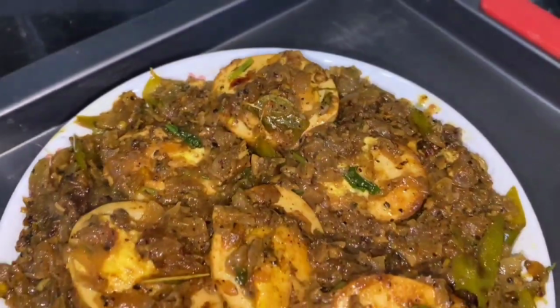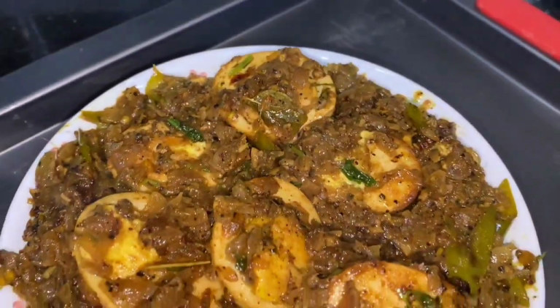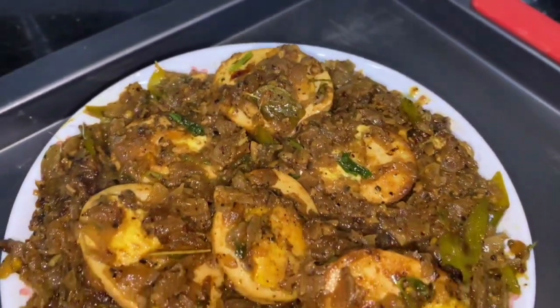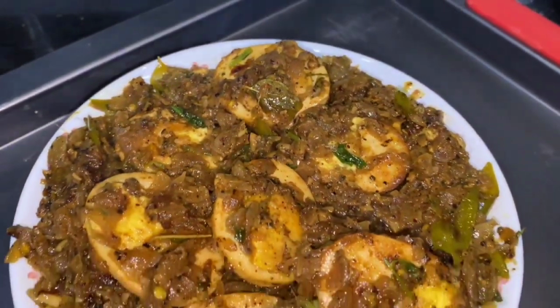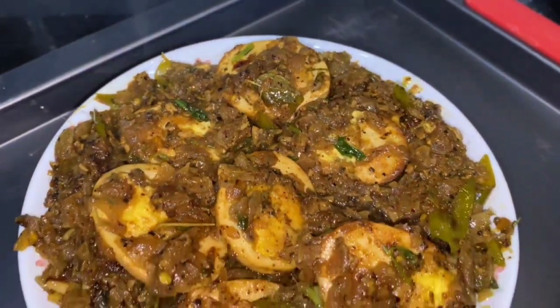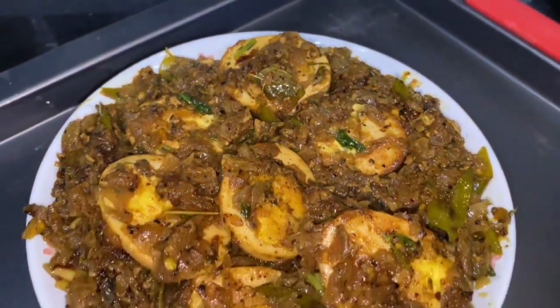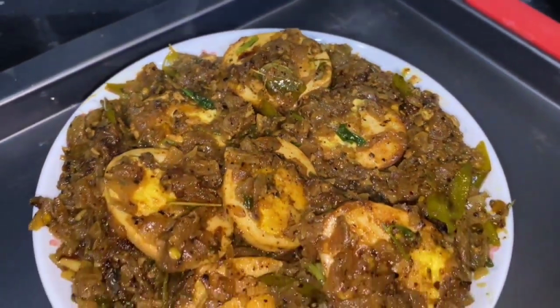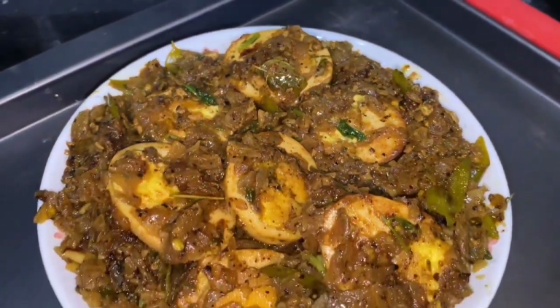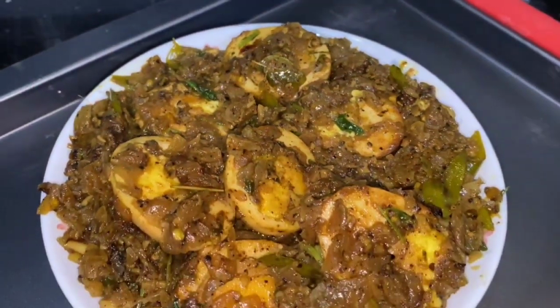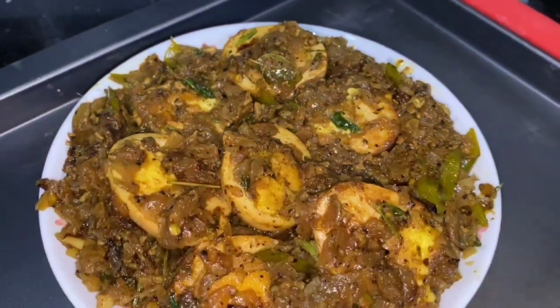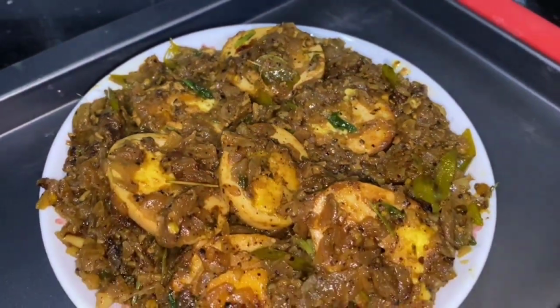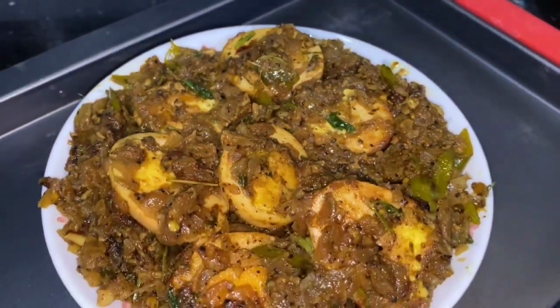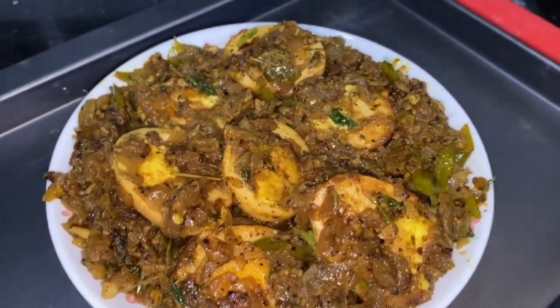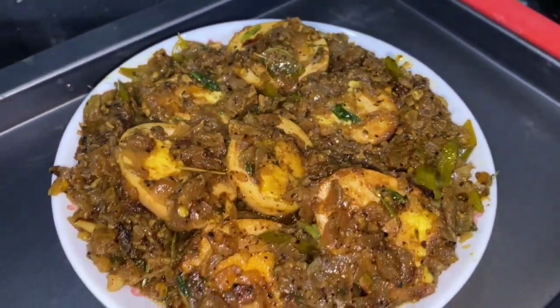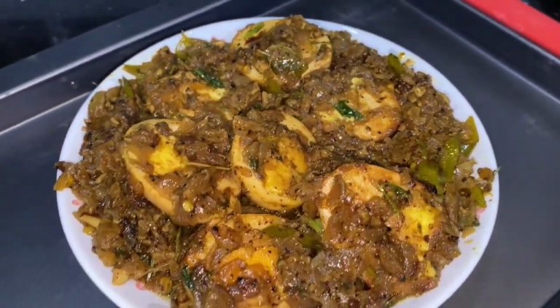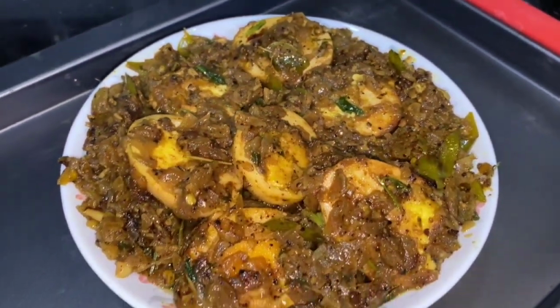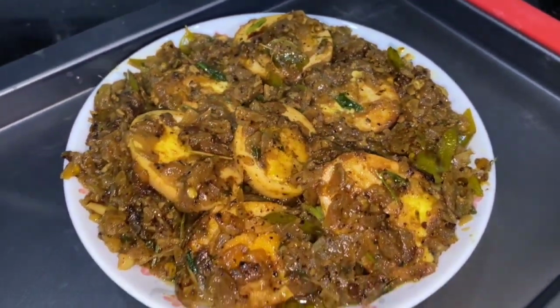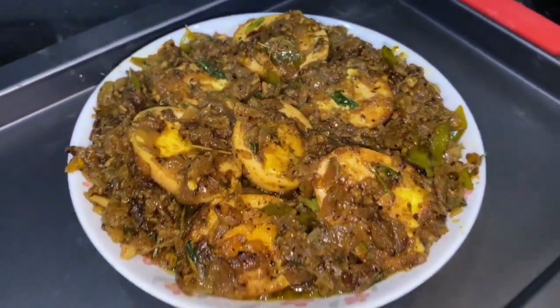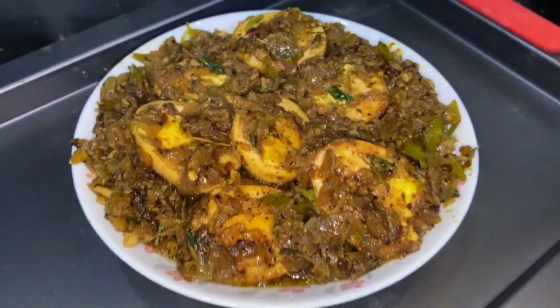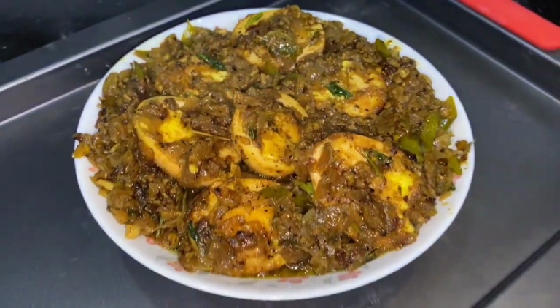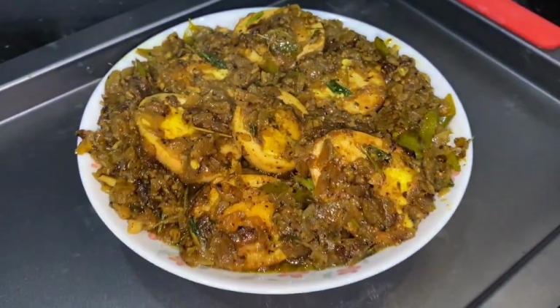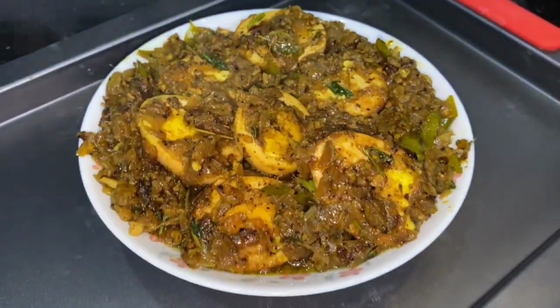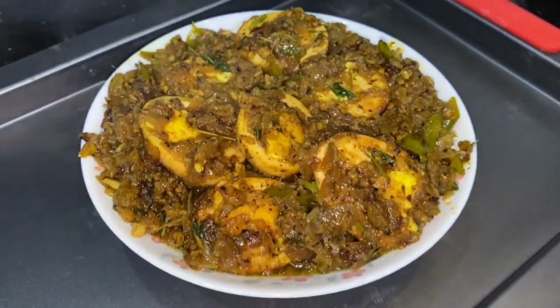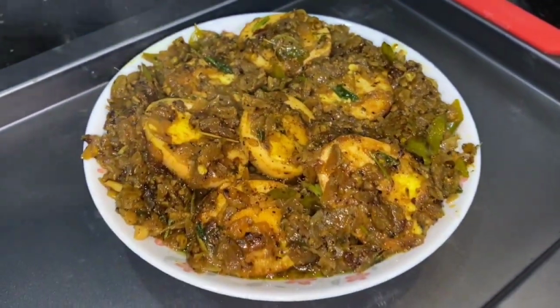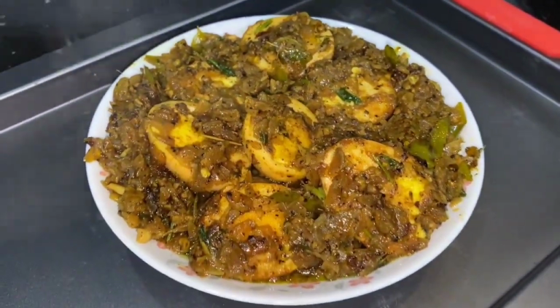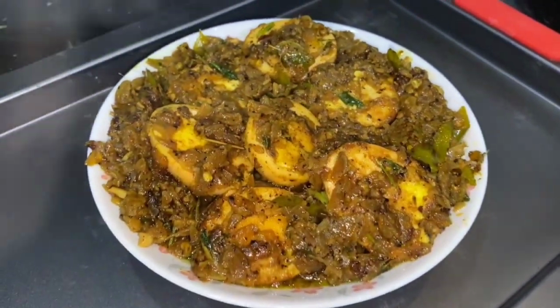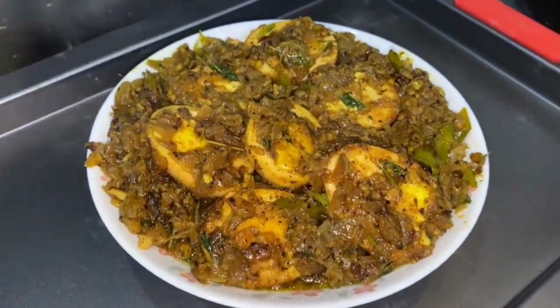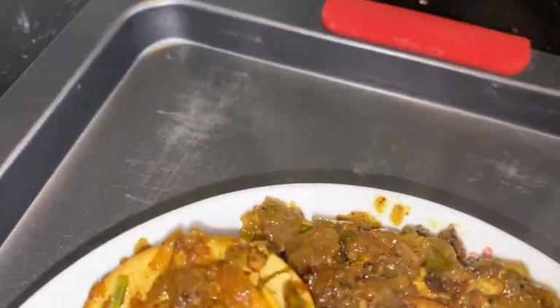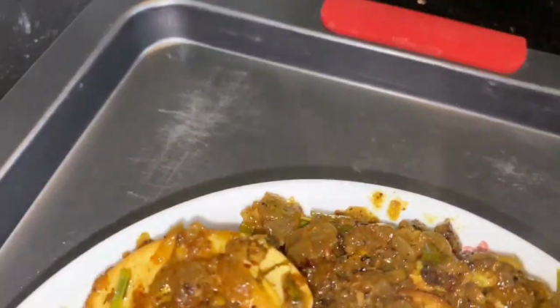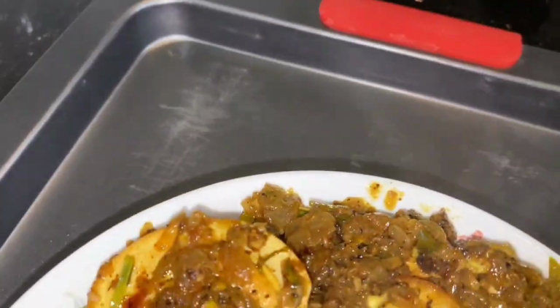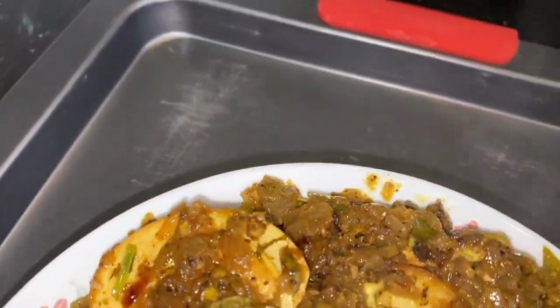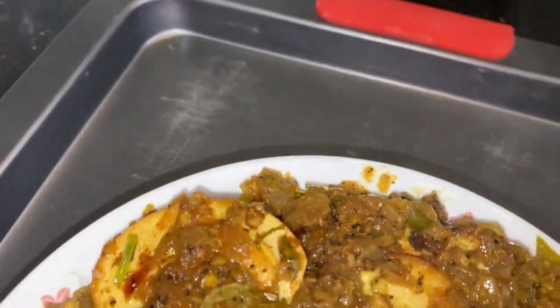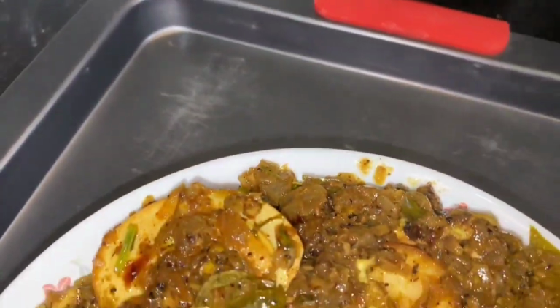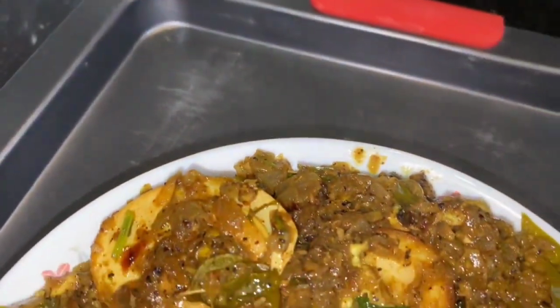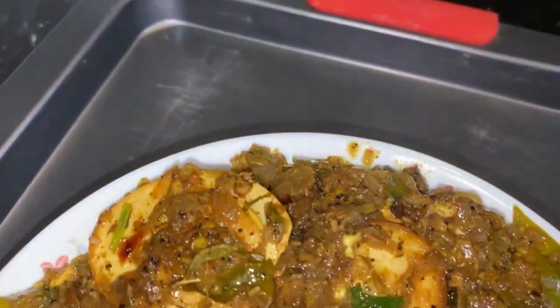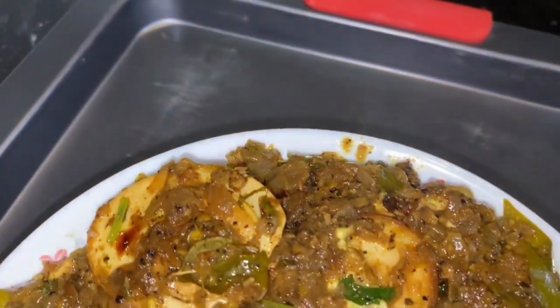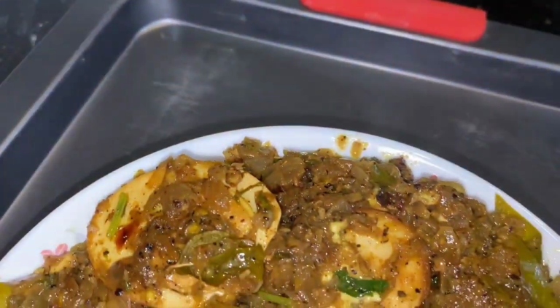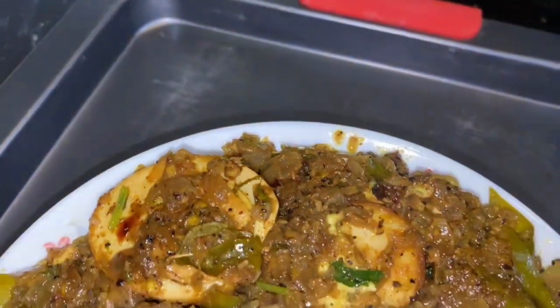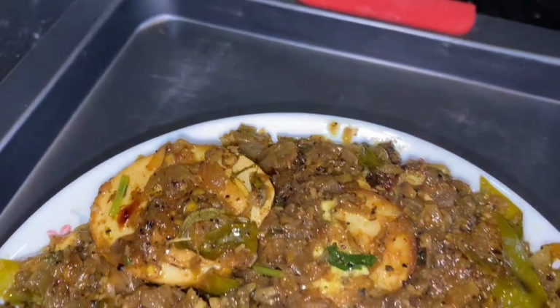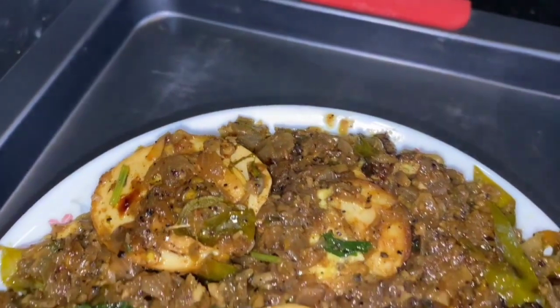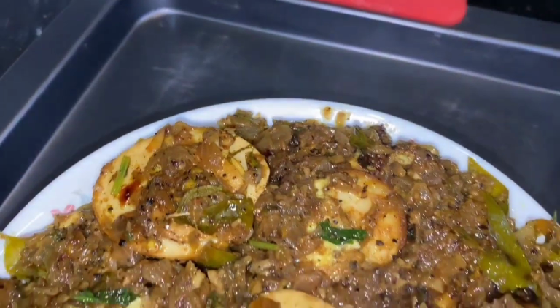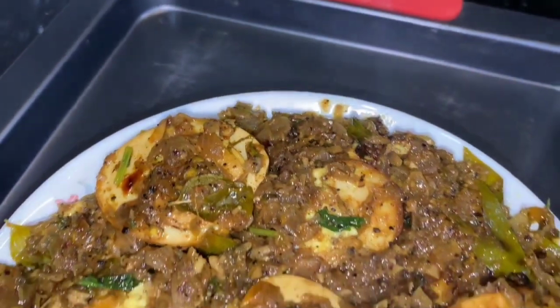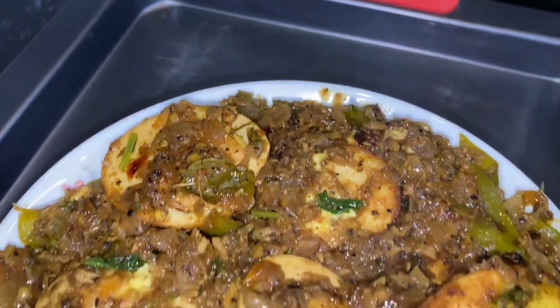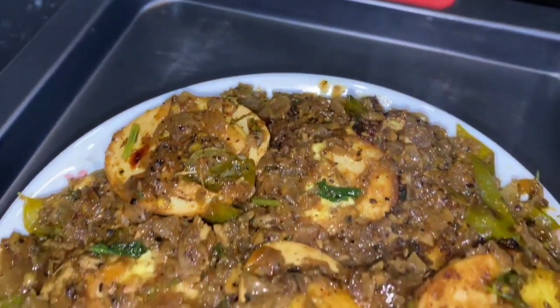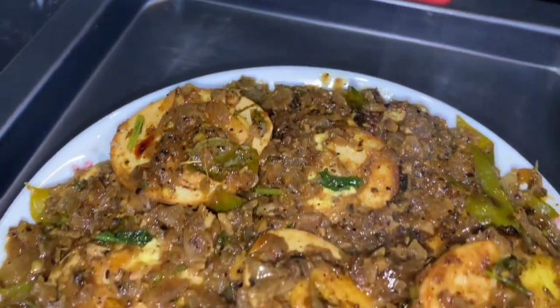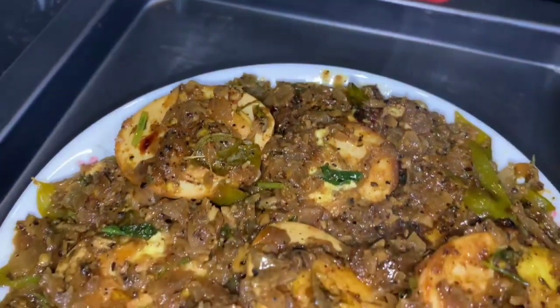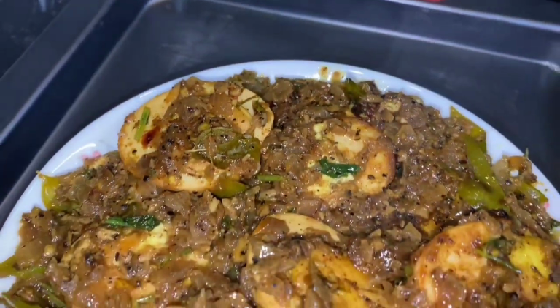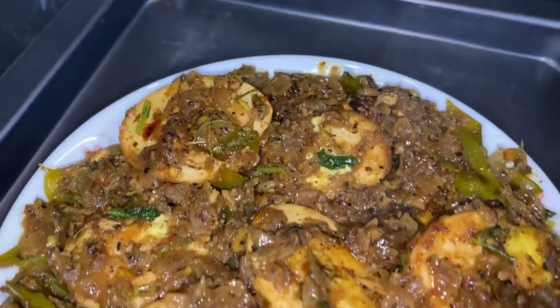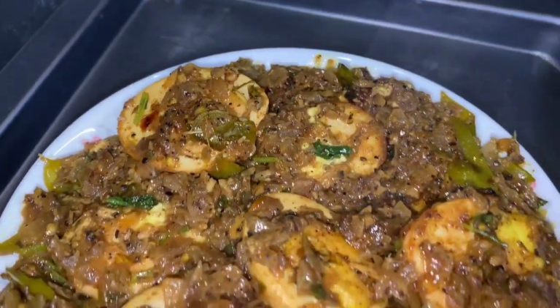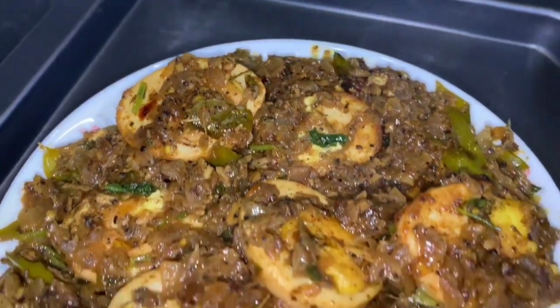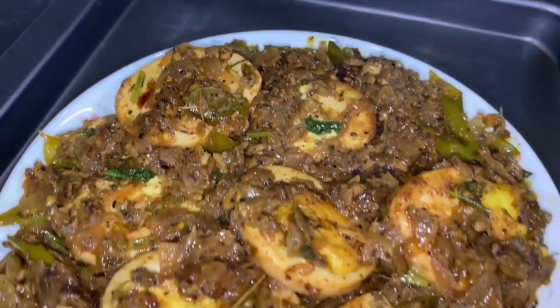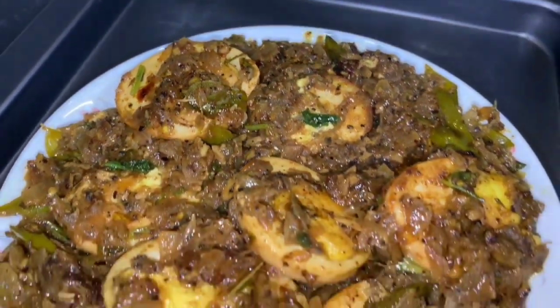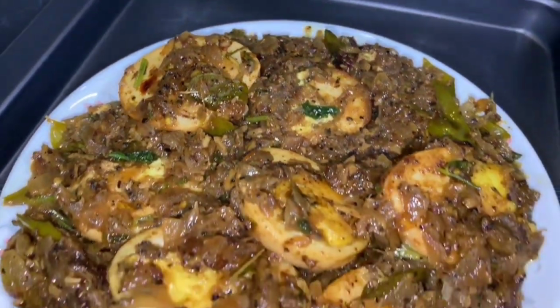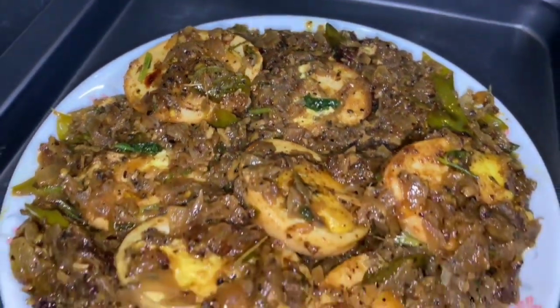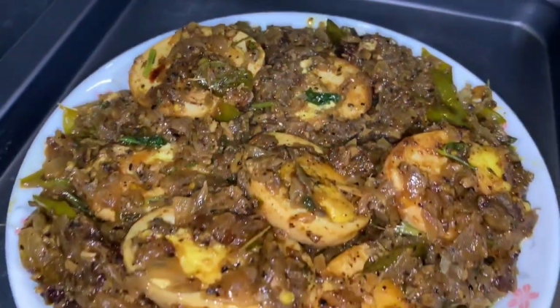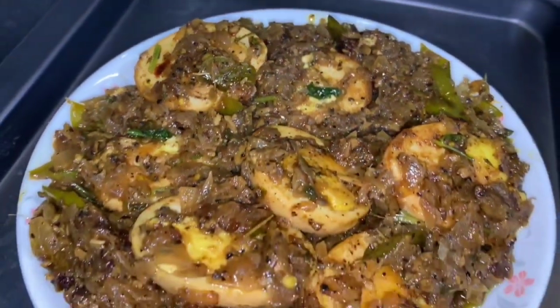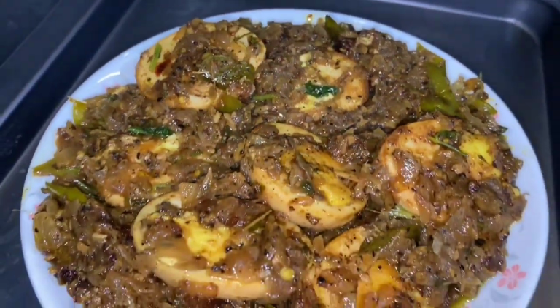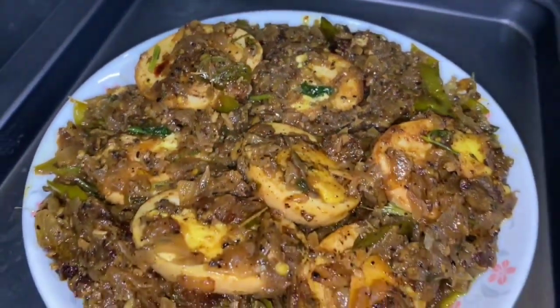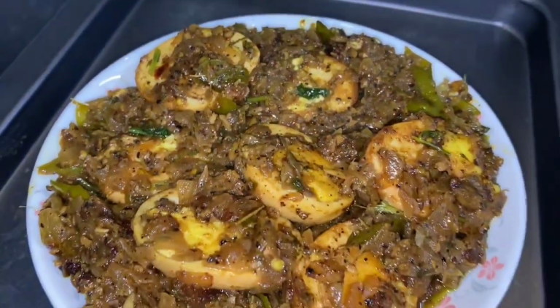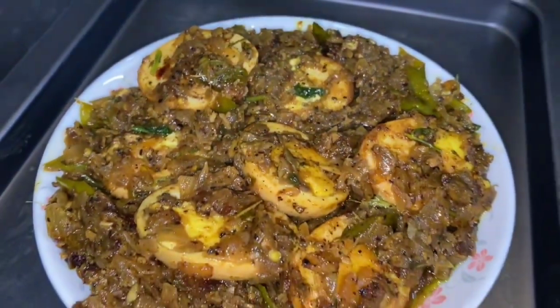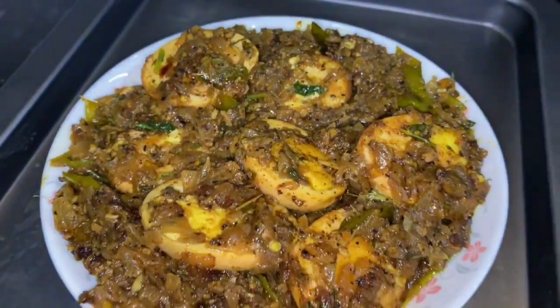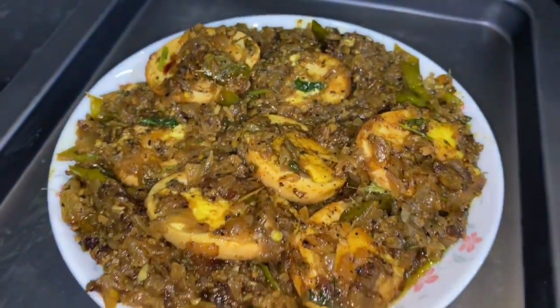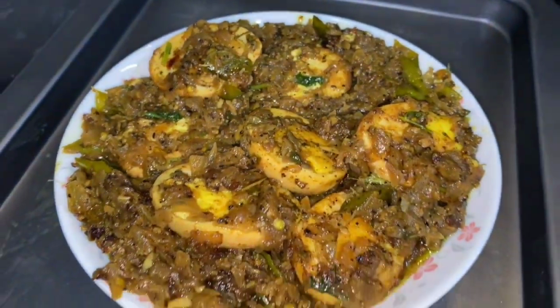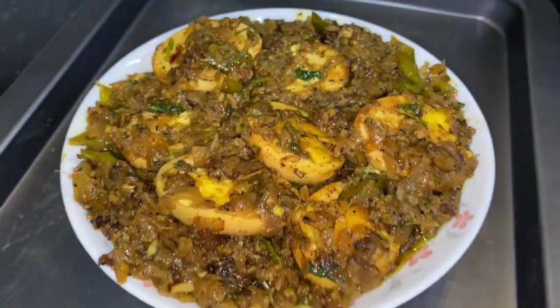Hello everyone, welcome back to Phyllisah Cooking Recipes. I'm going to share this very tasty recipe with you.